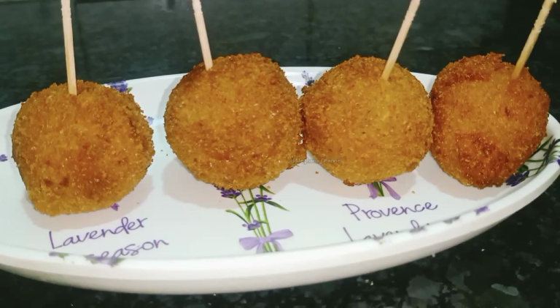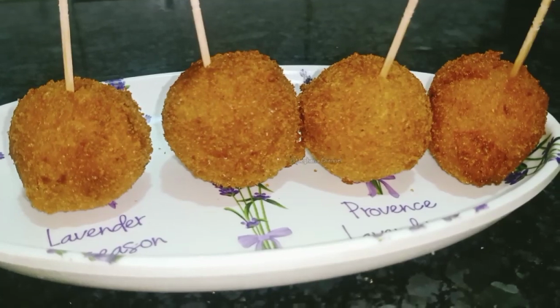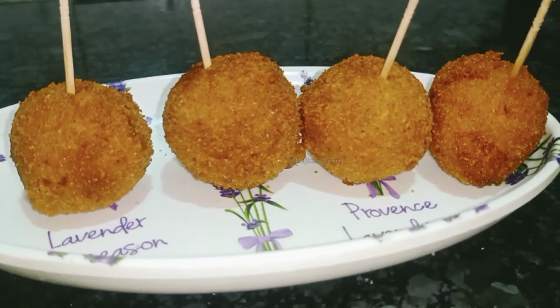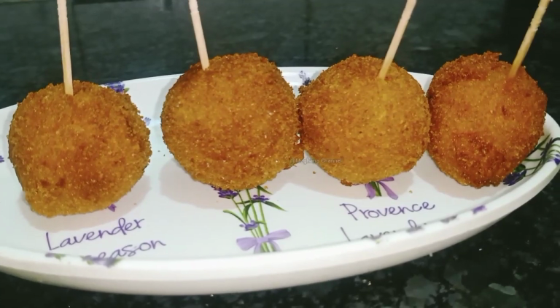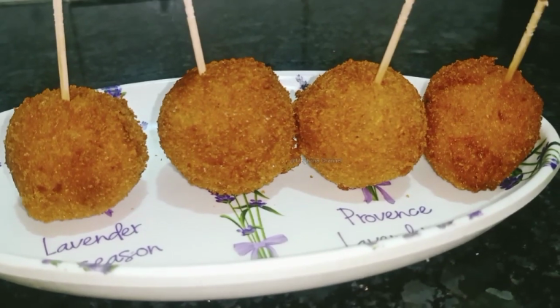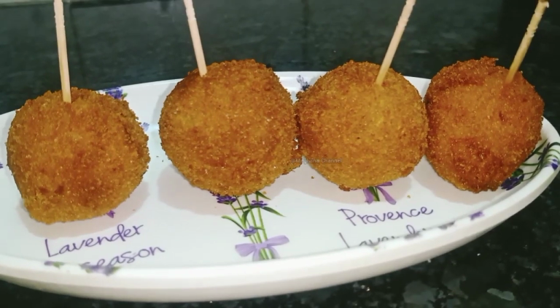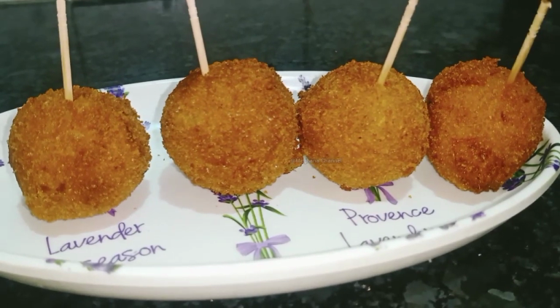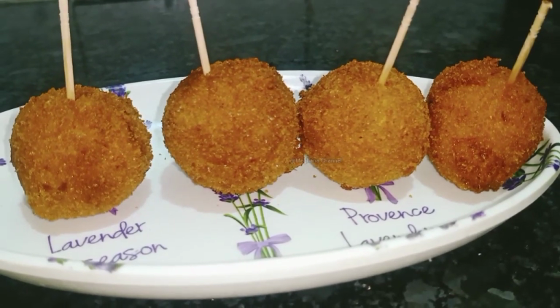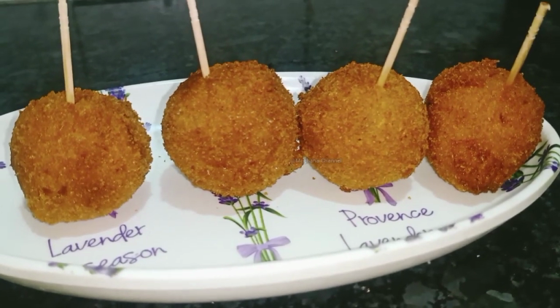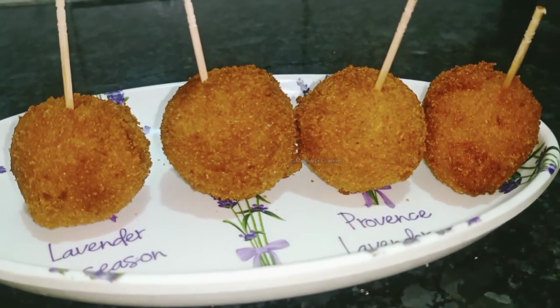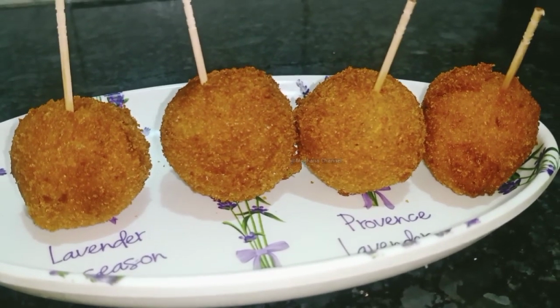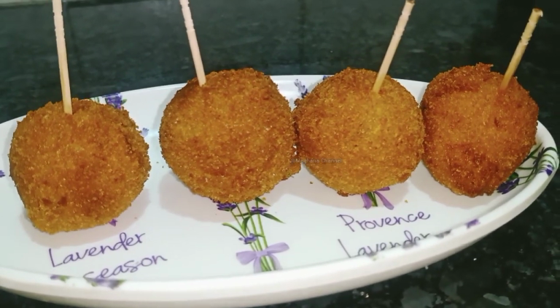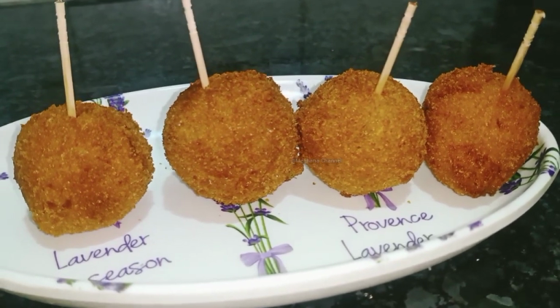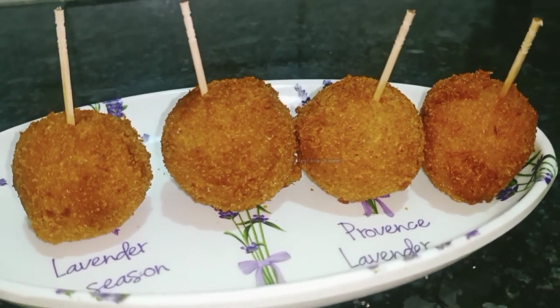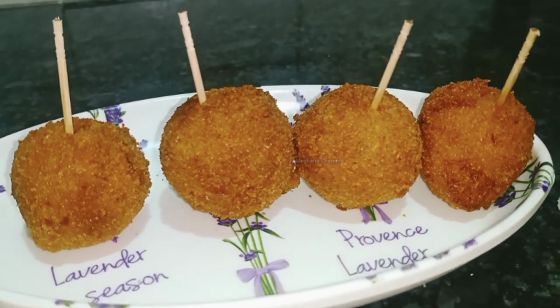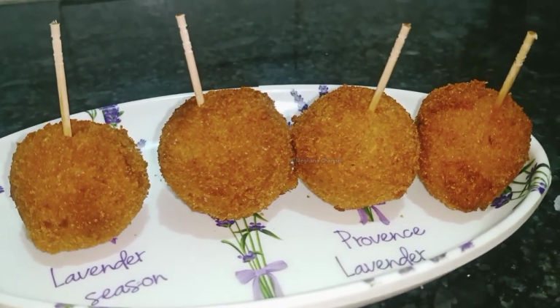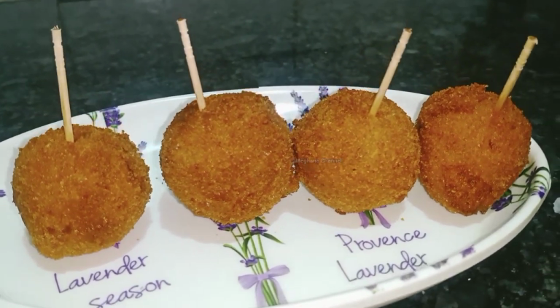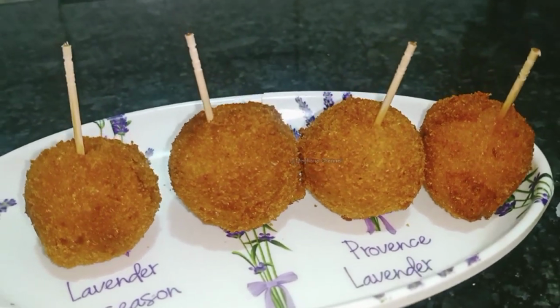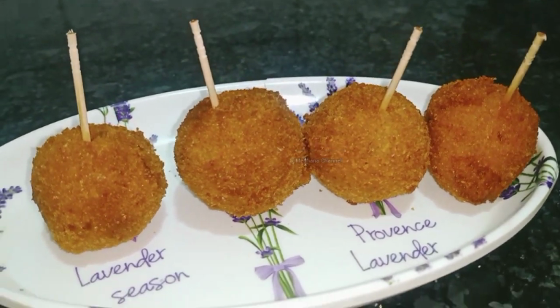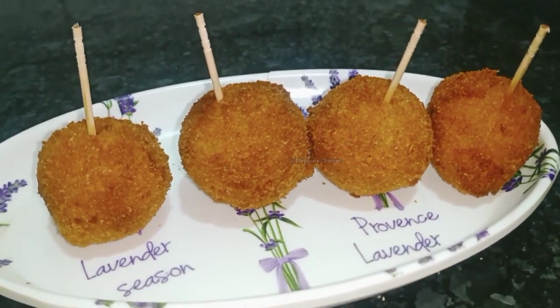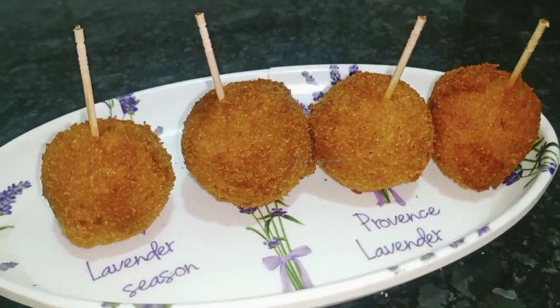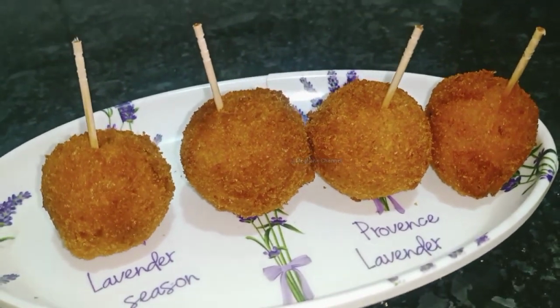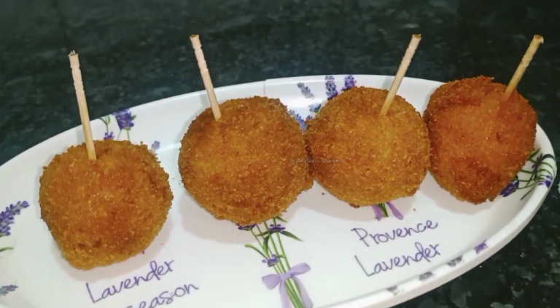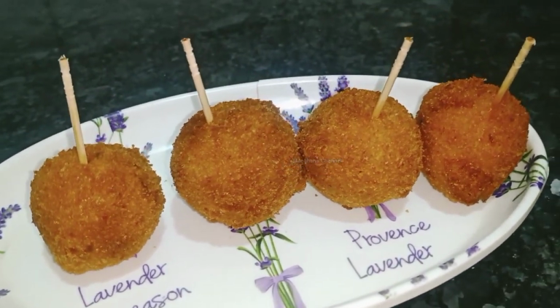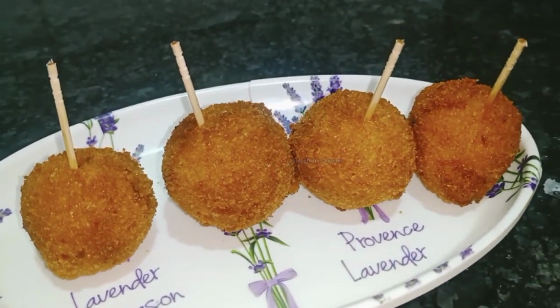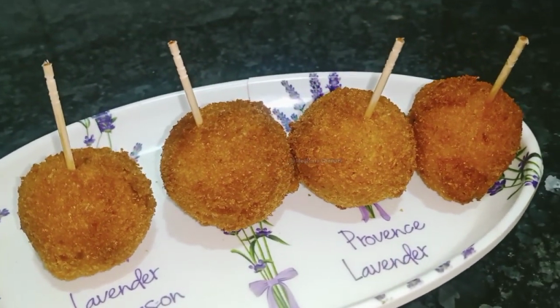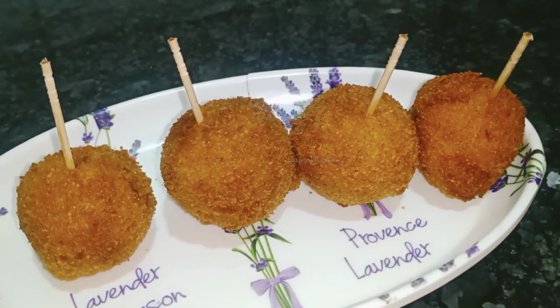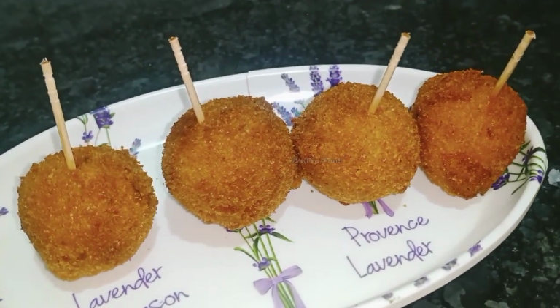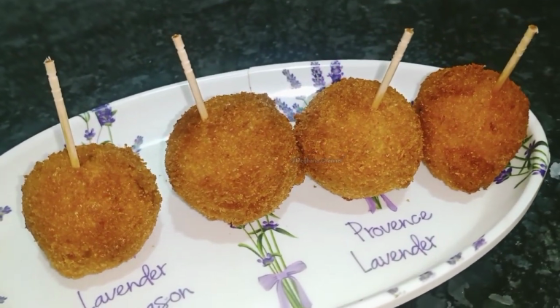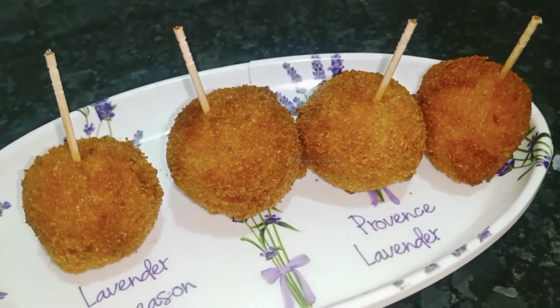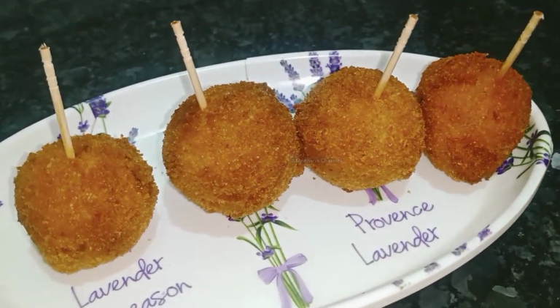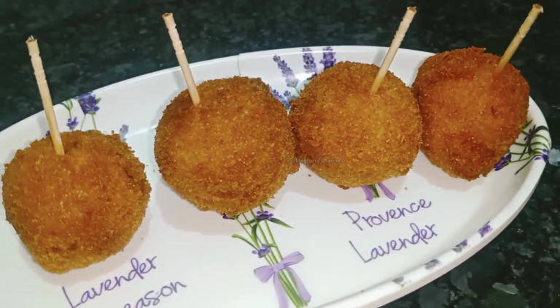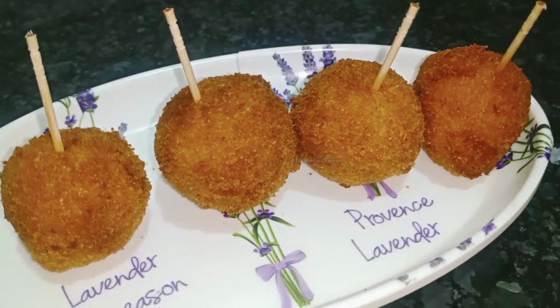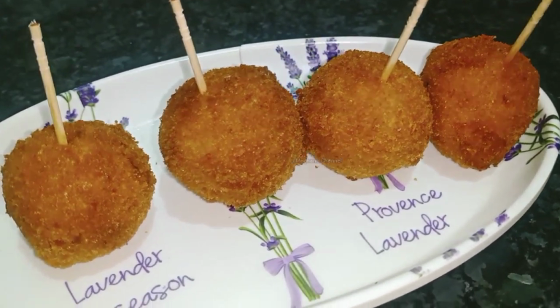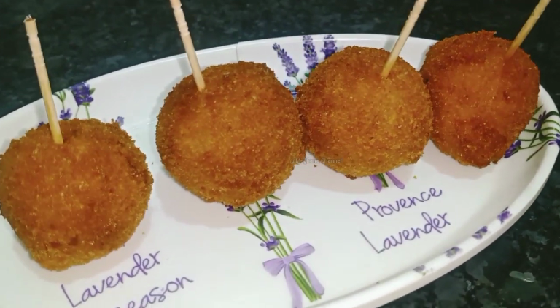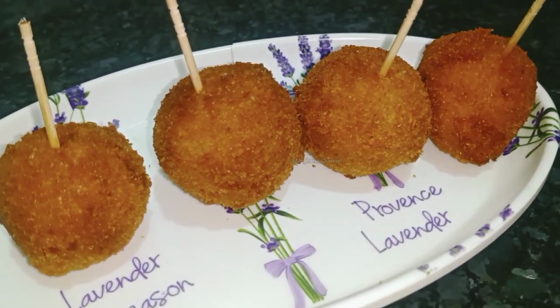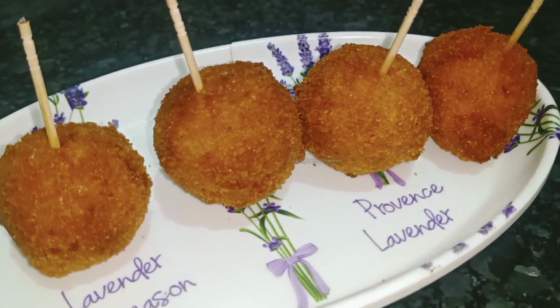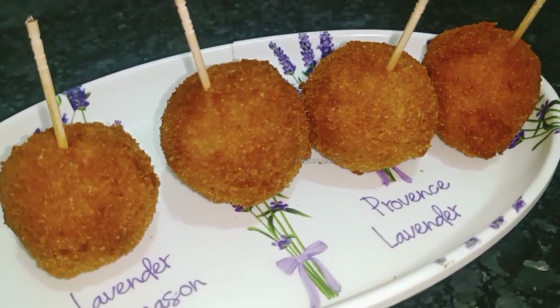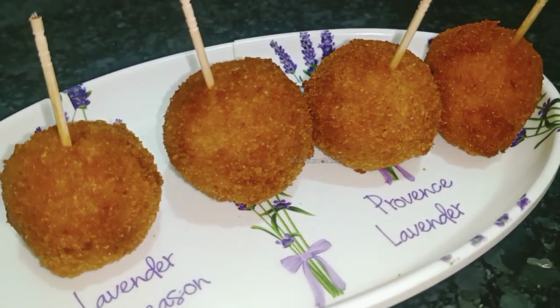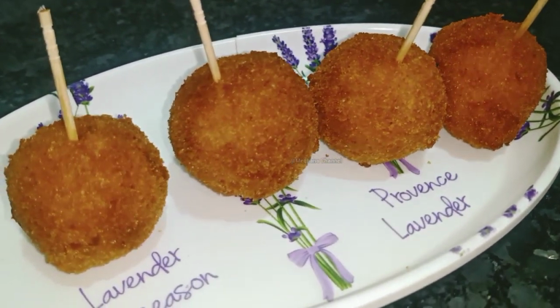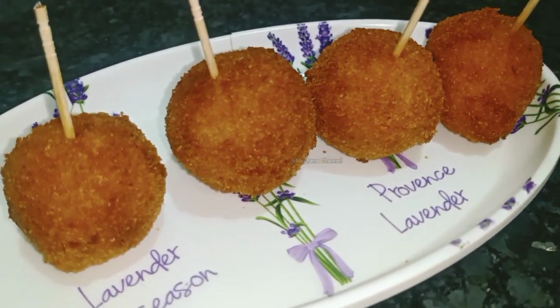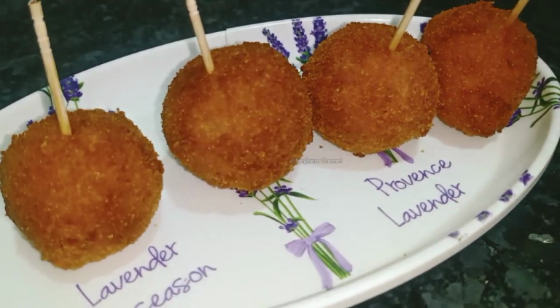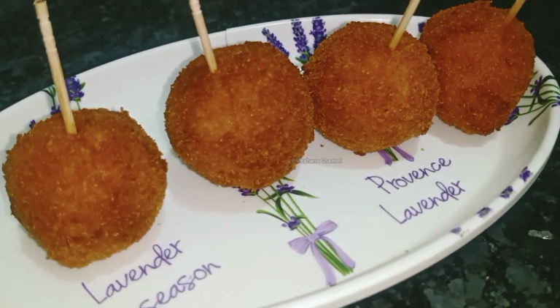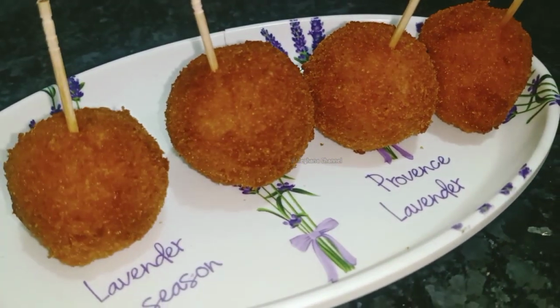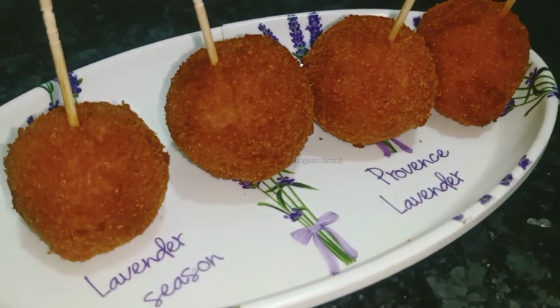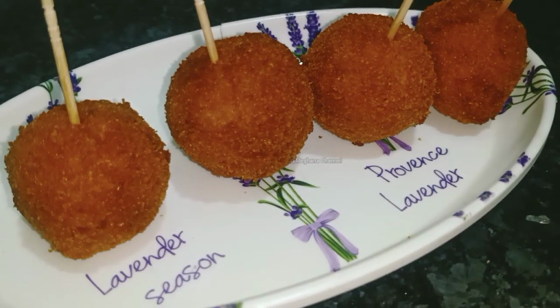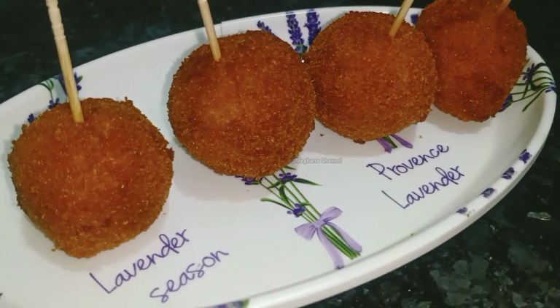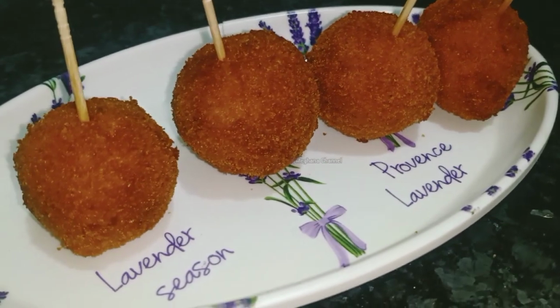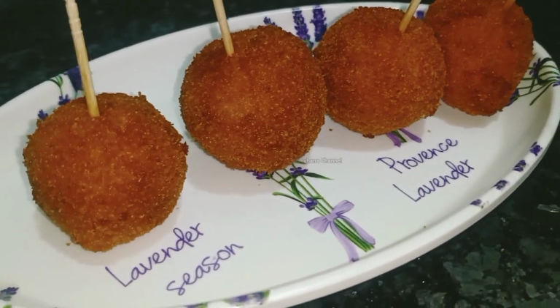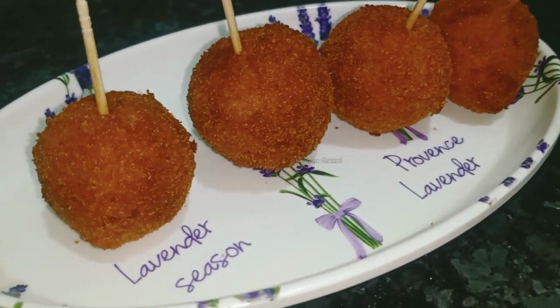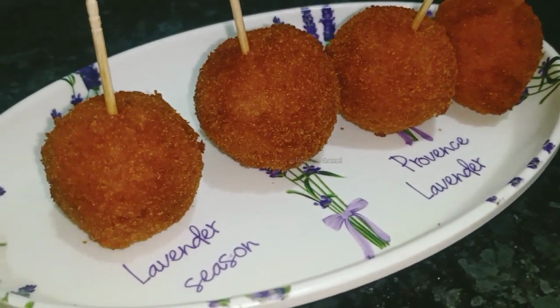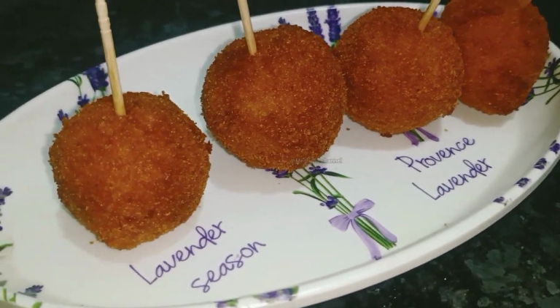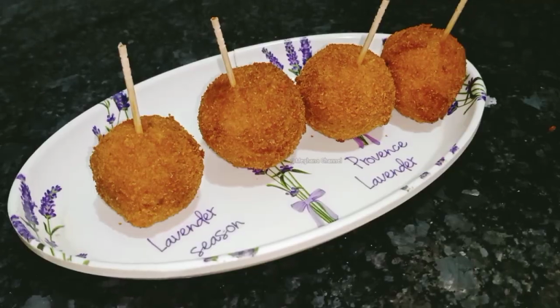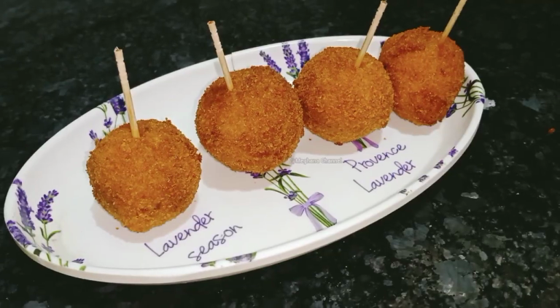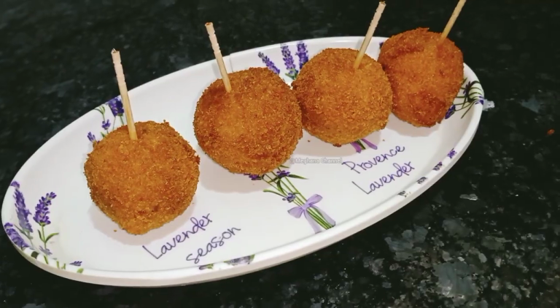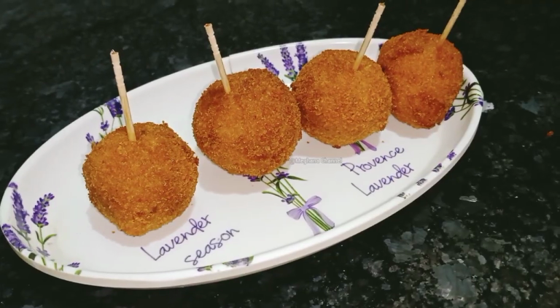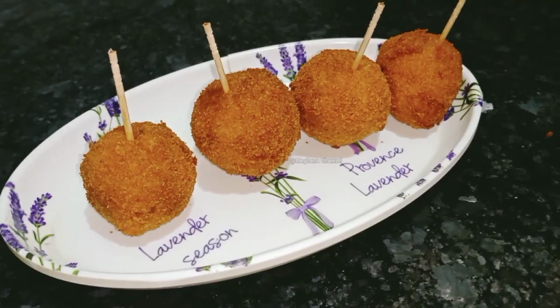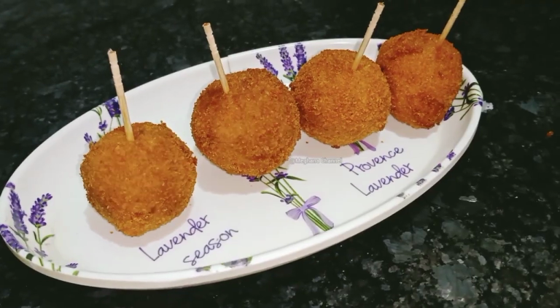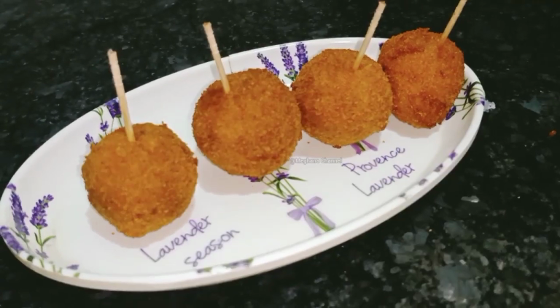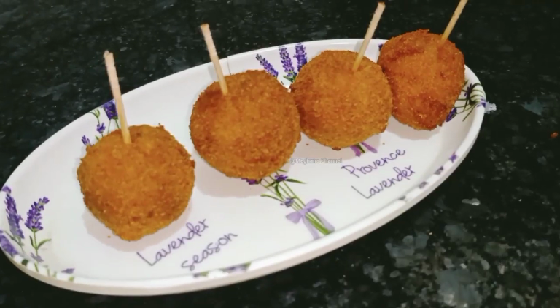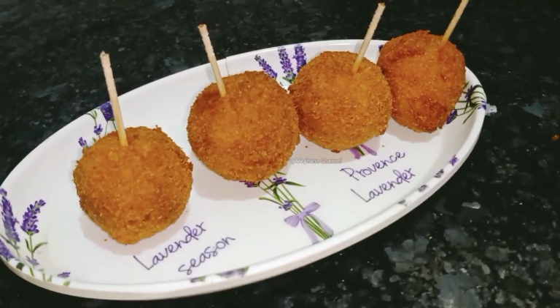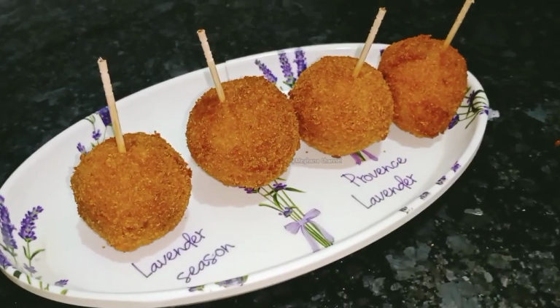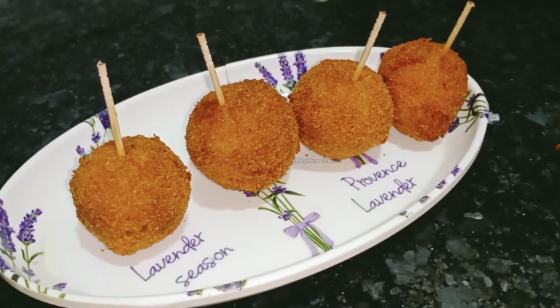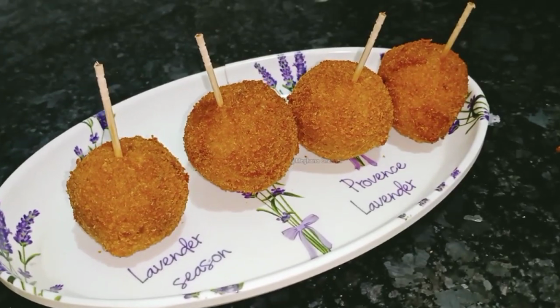Hi friends! Welcome back to my channel! I am your Meghanna. I am very happy to be here and to eat all the snacks recipe.